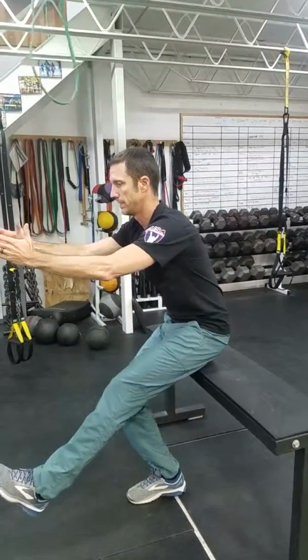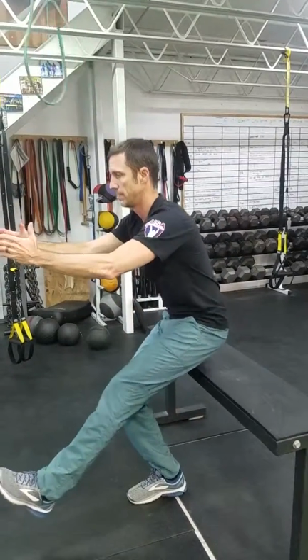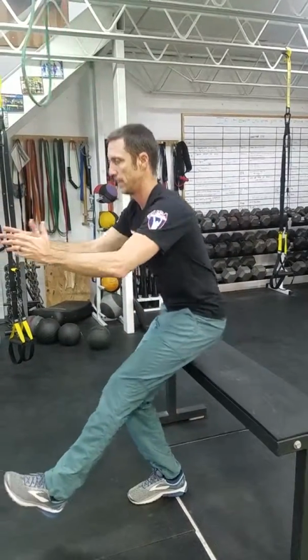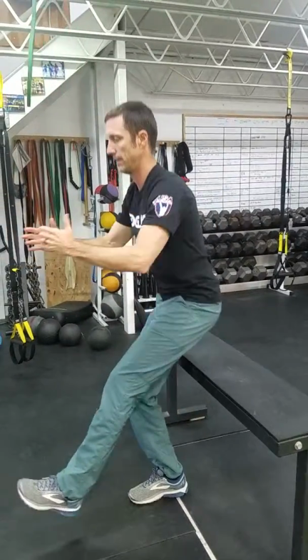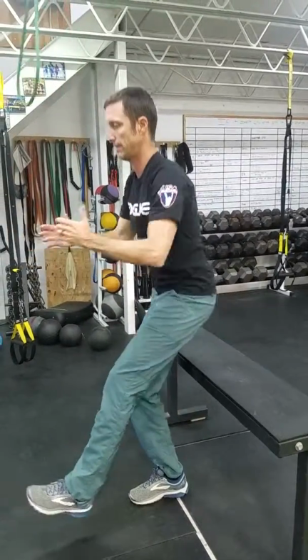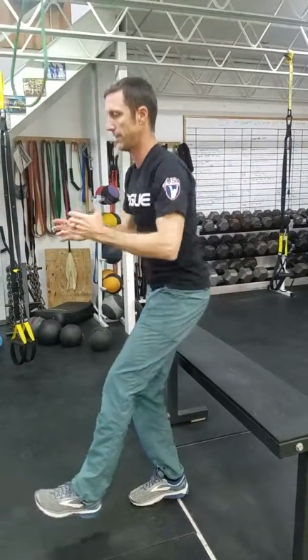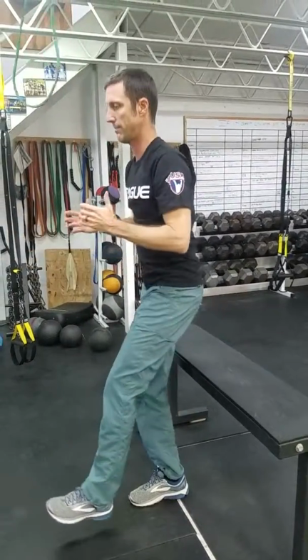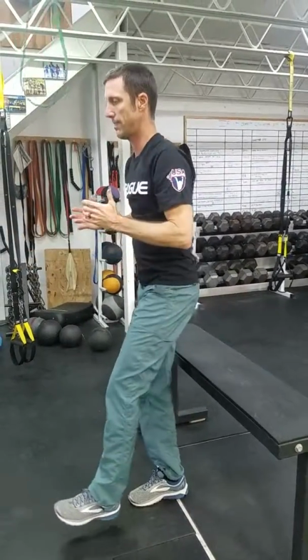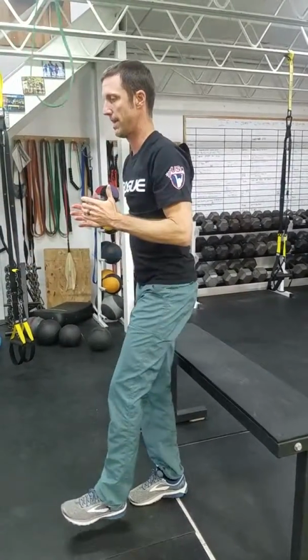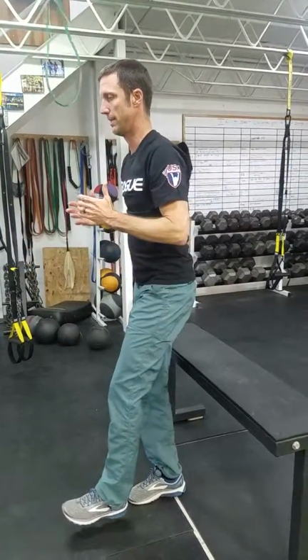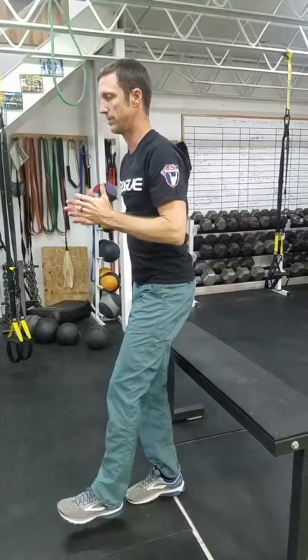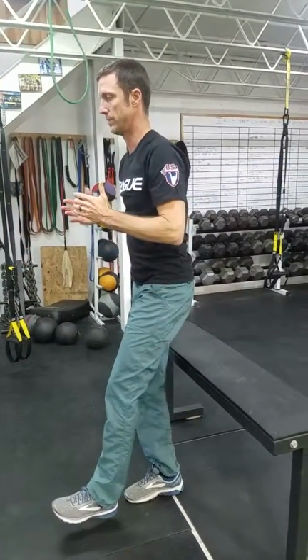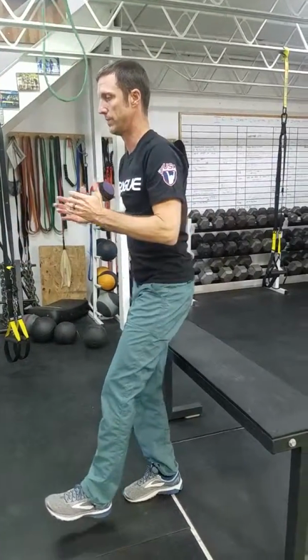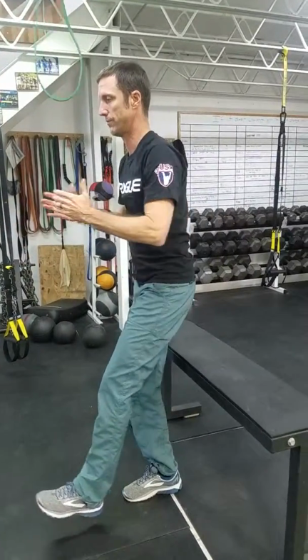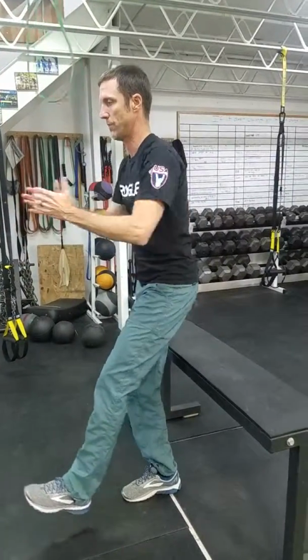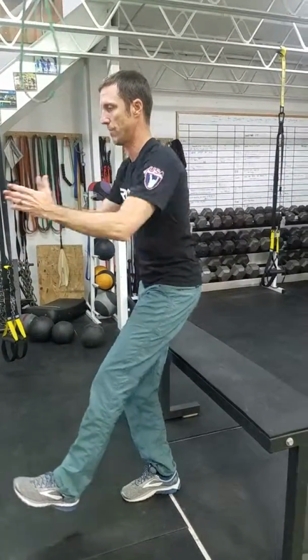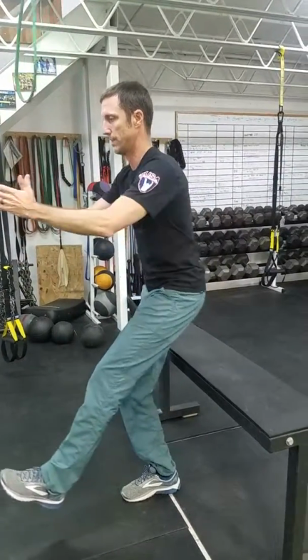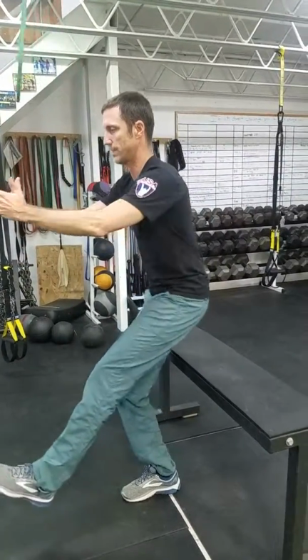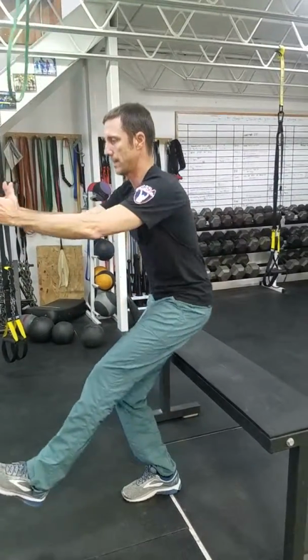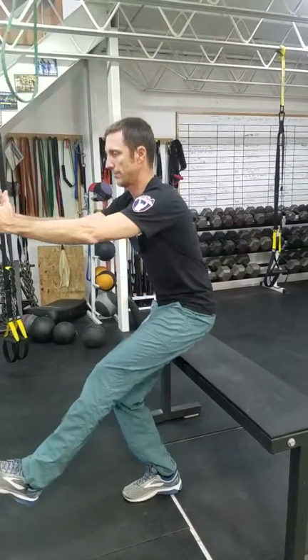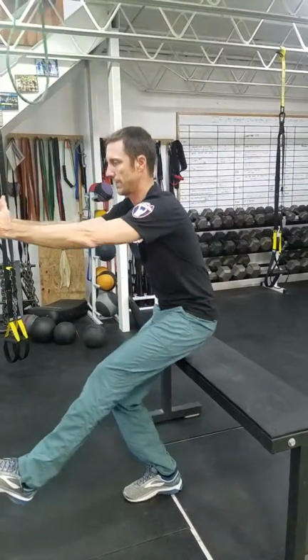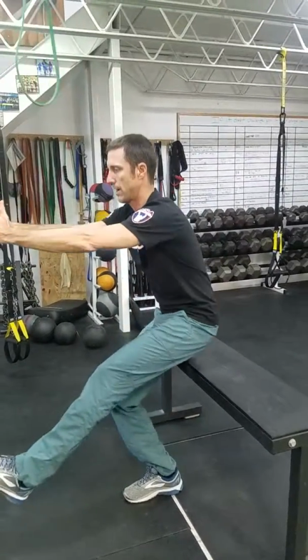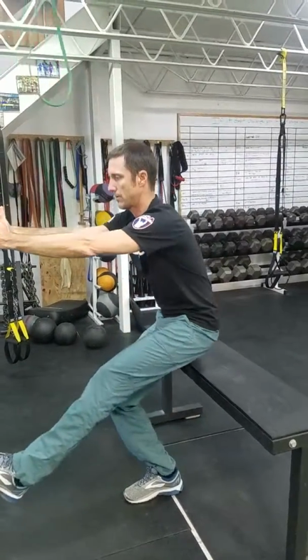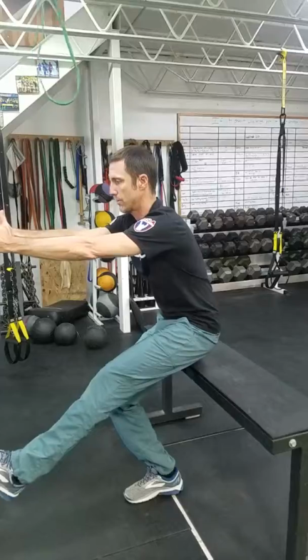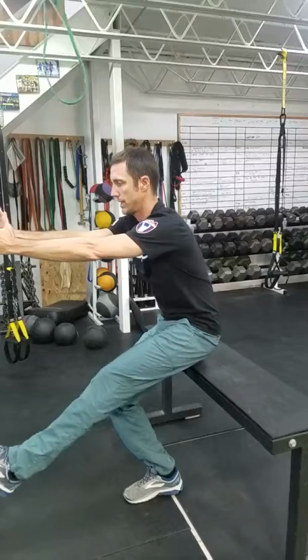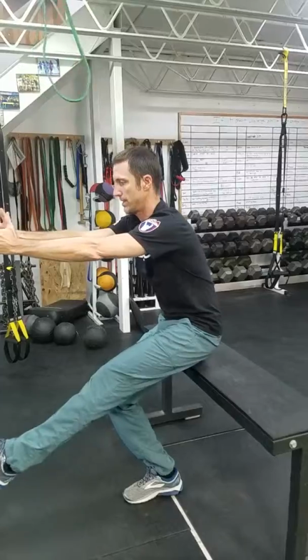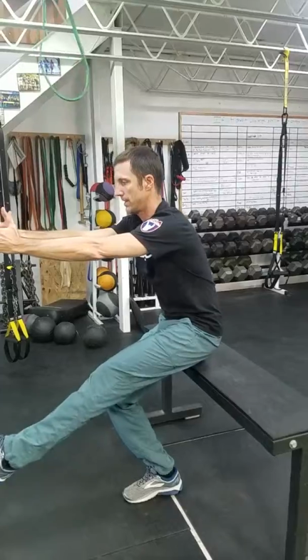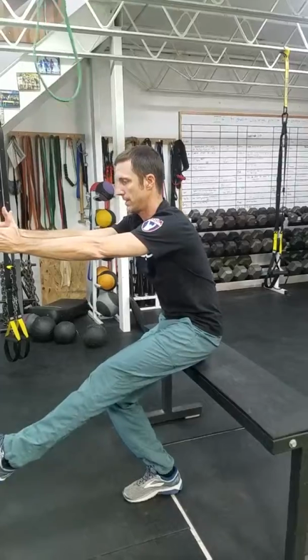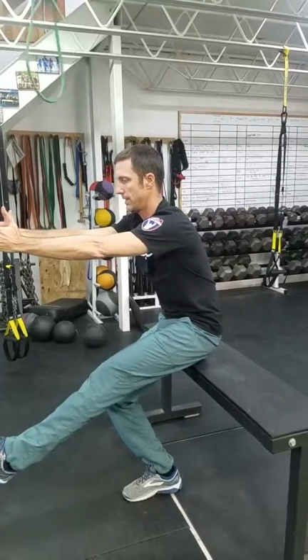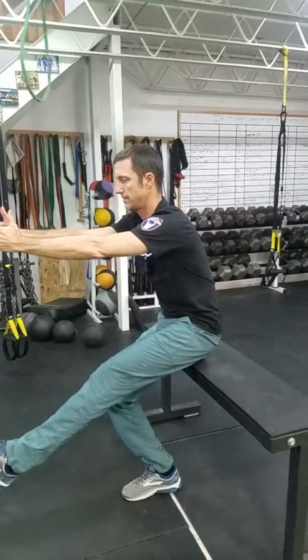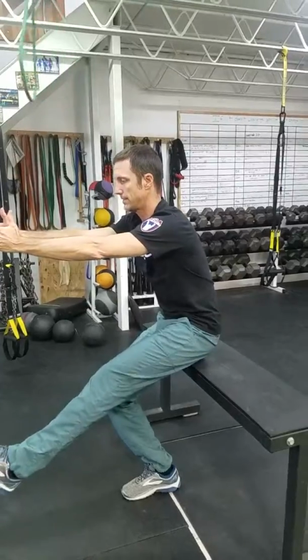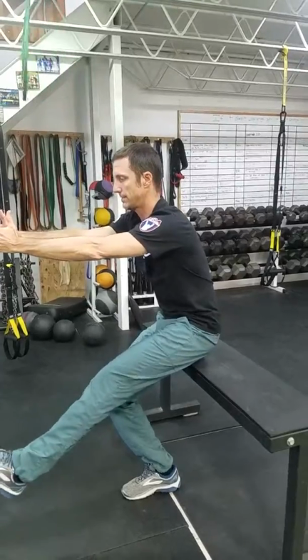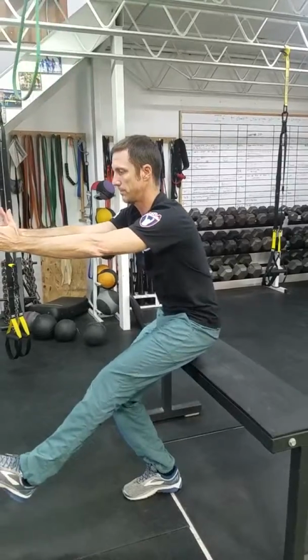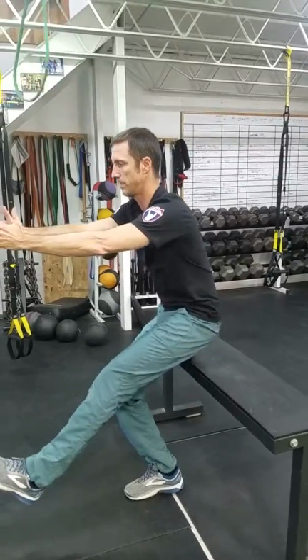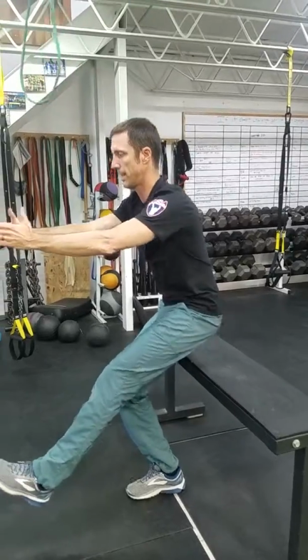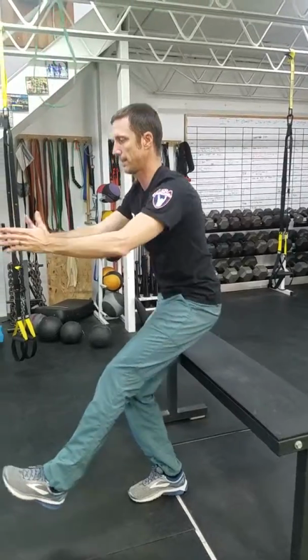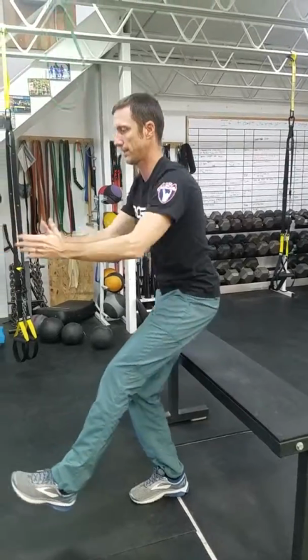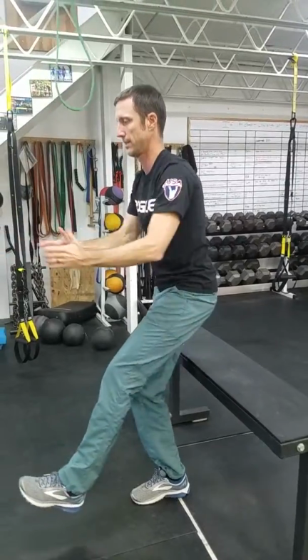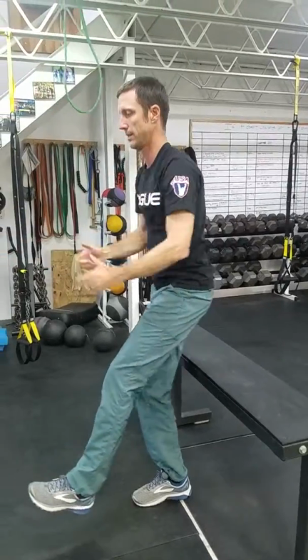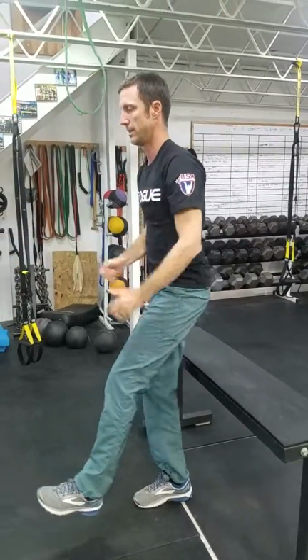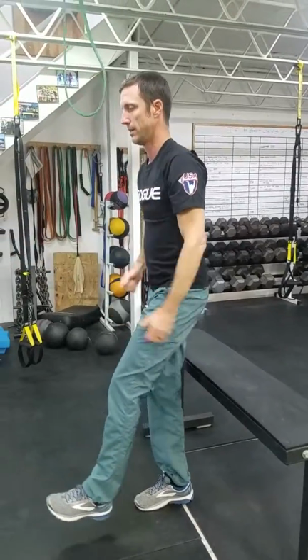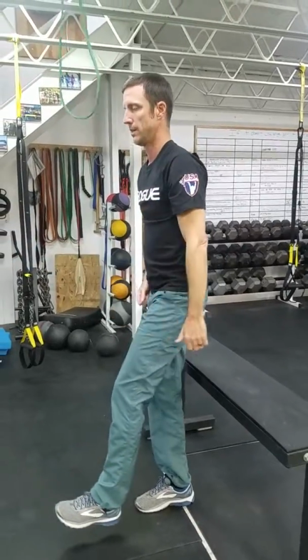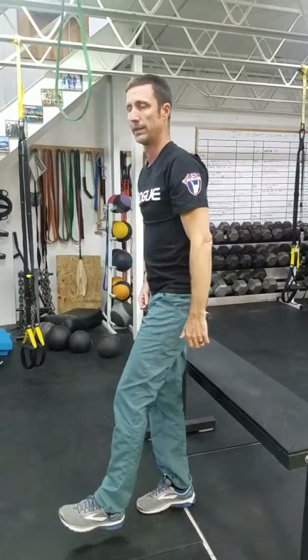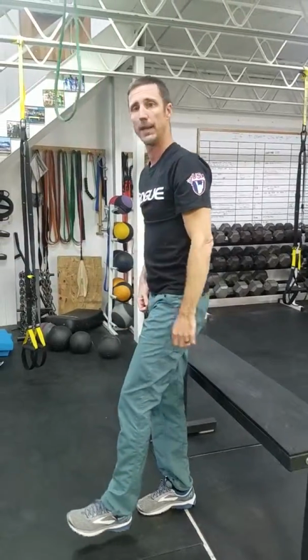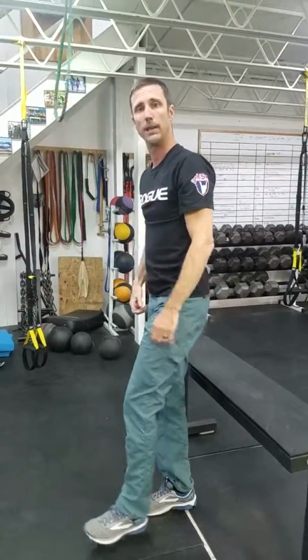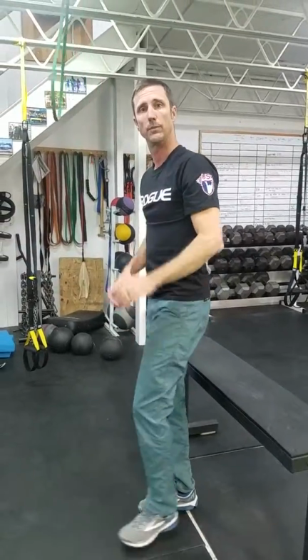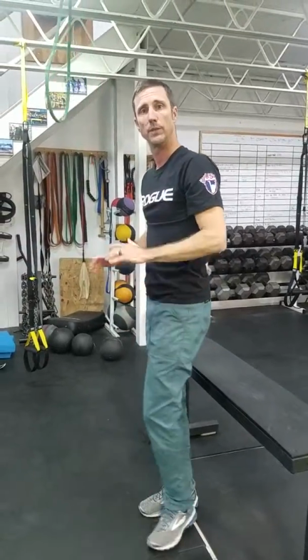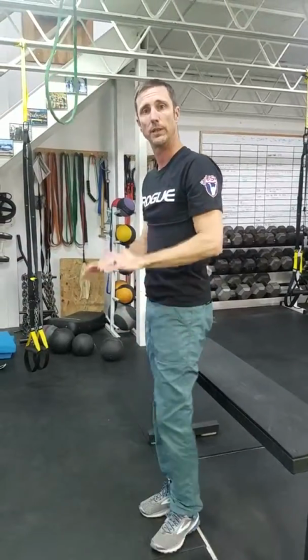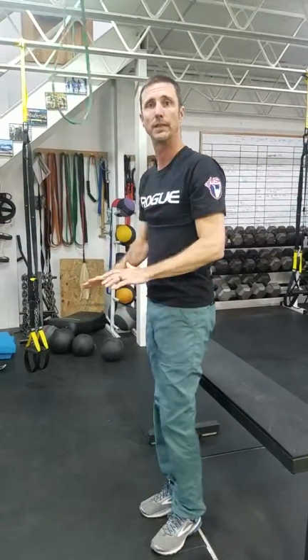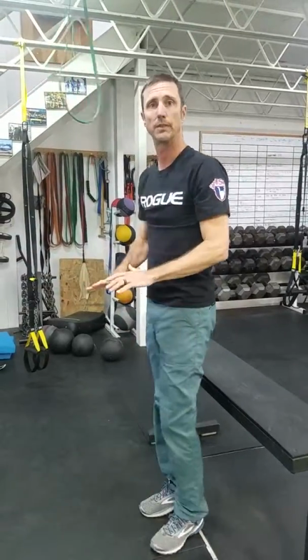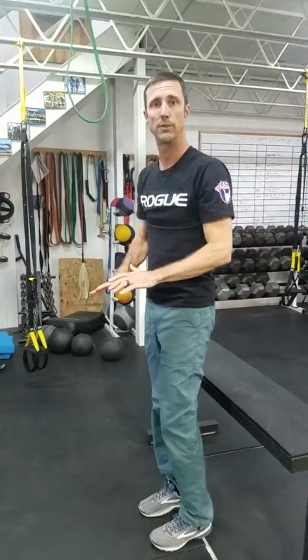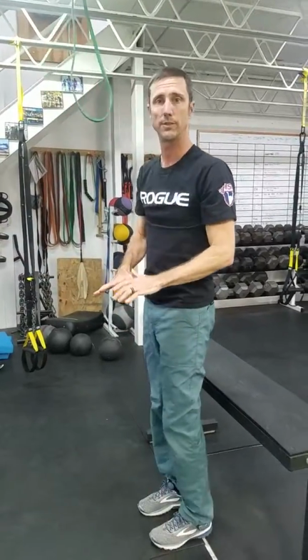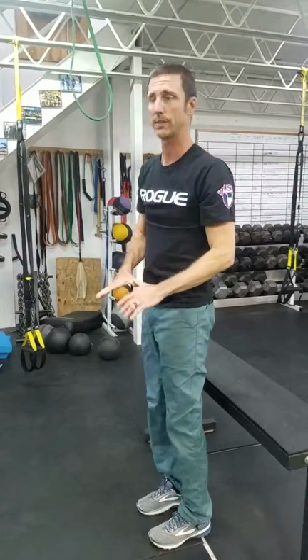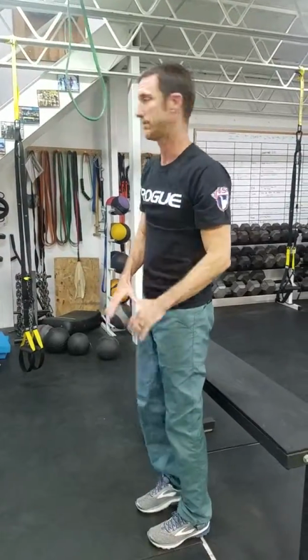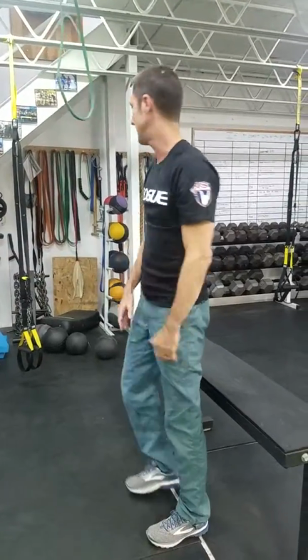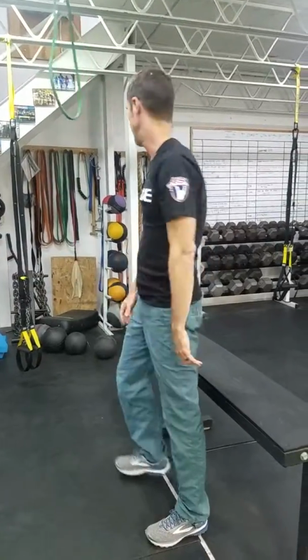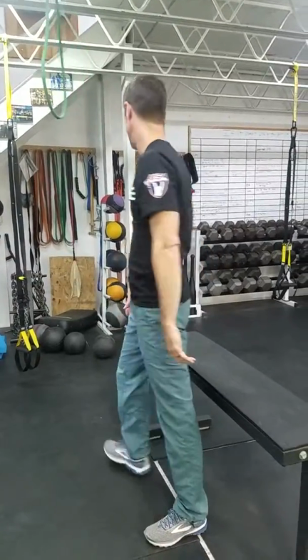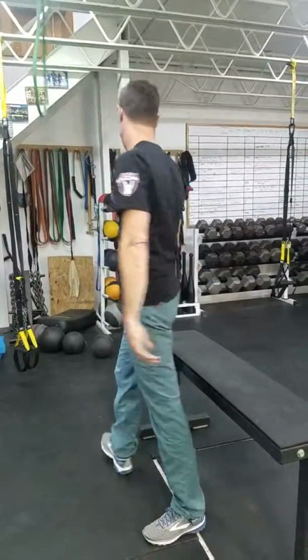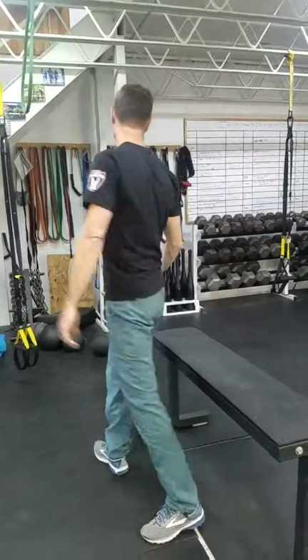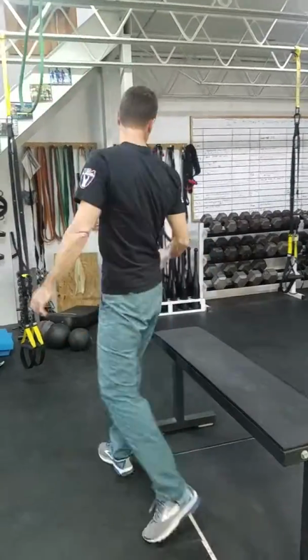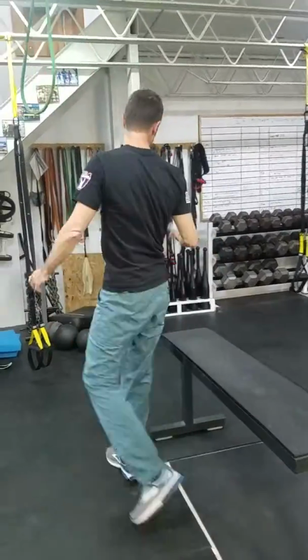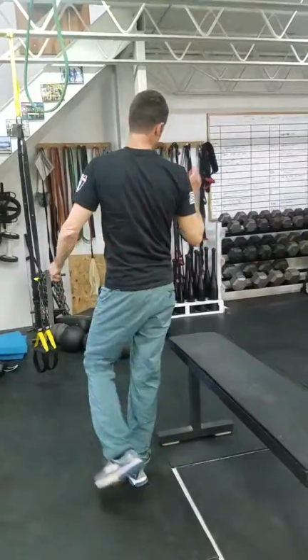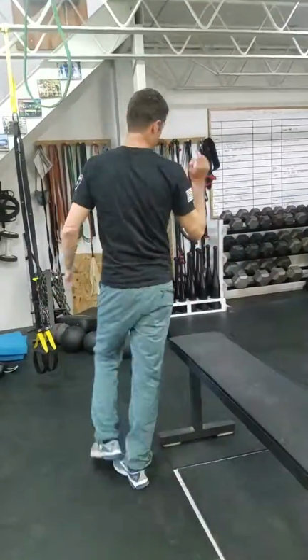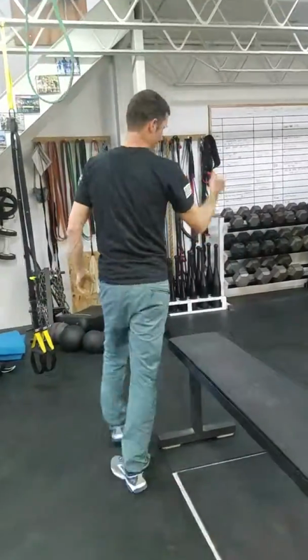I like to have my hands reach forward as kind of a counterweight as I sit back. Again, when you can get to two sets of eight of those, you're moving on.